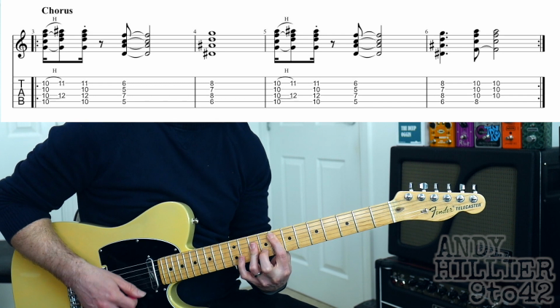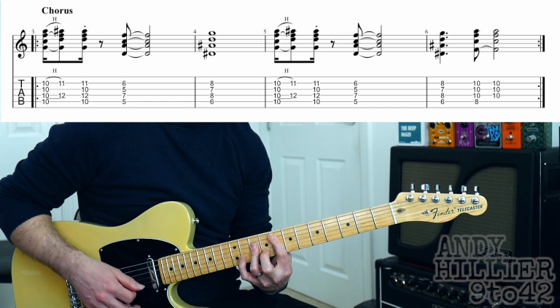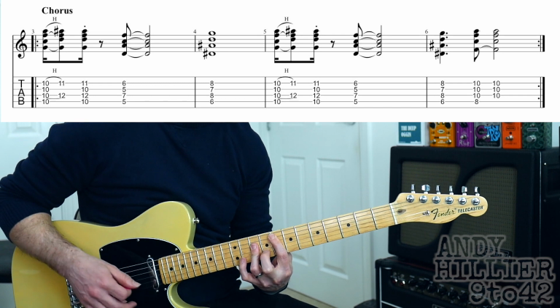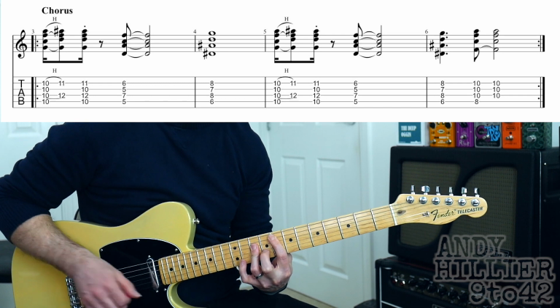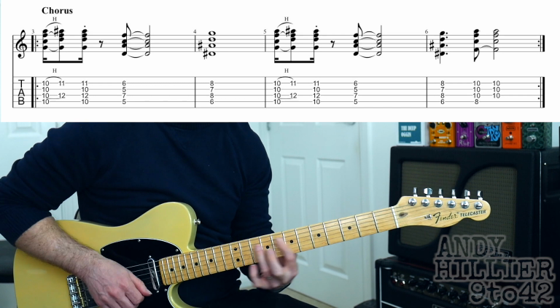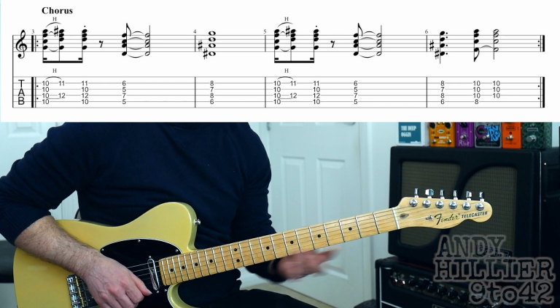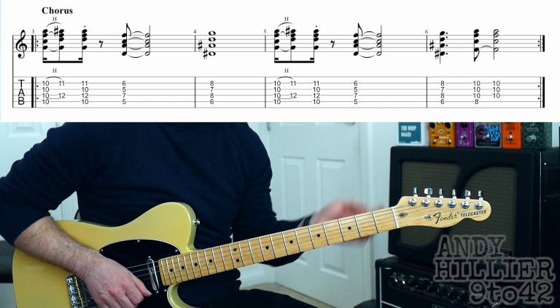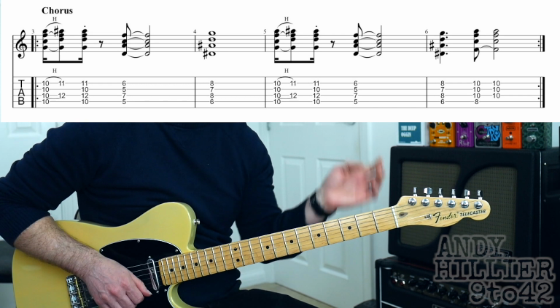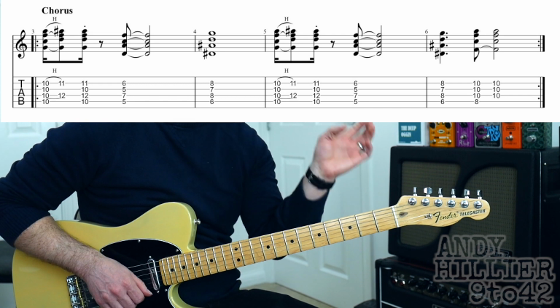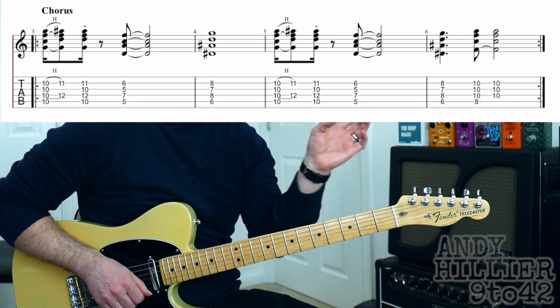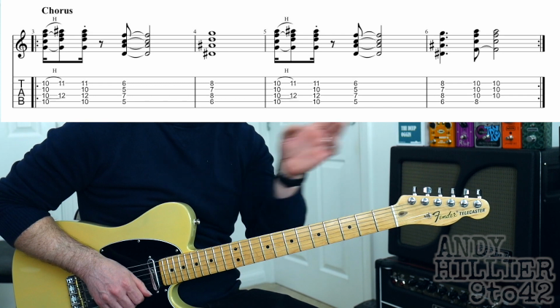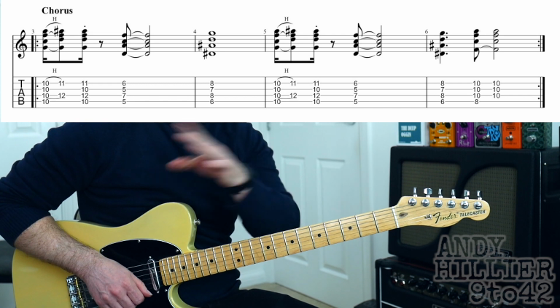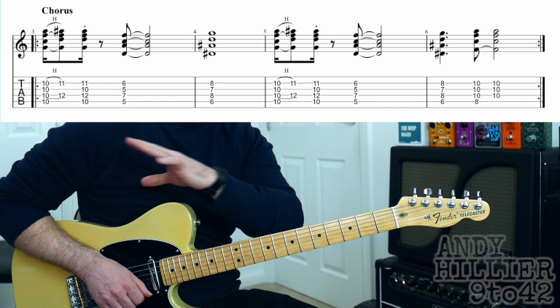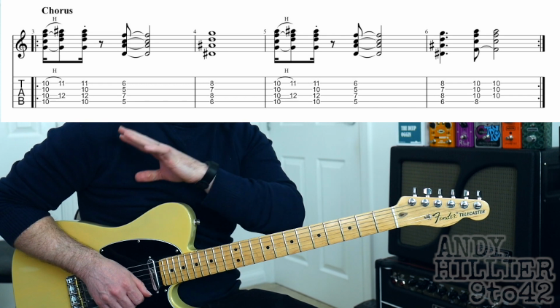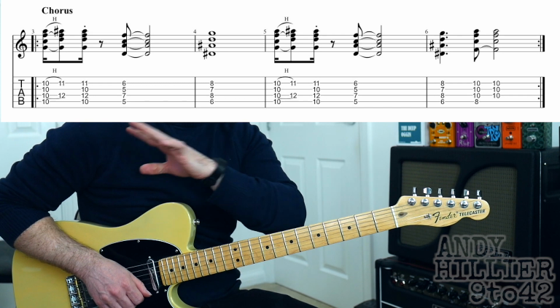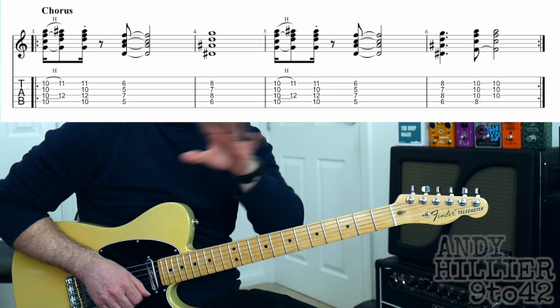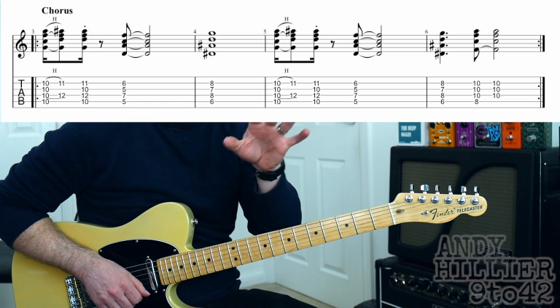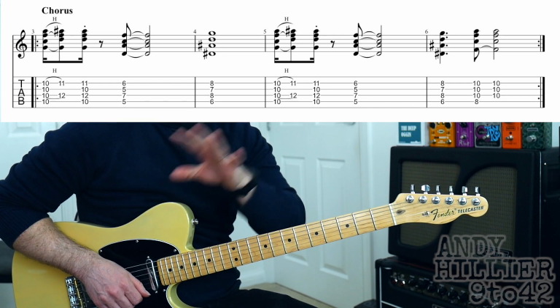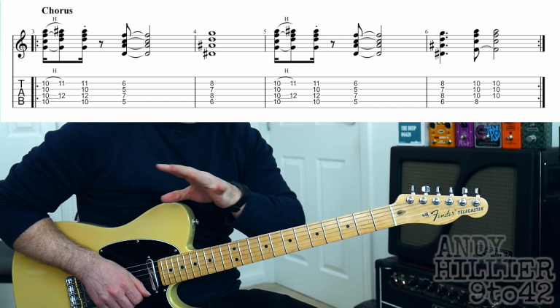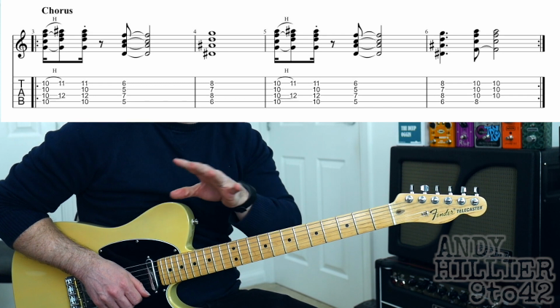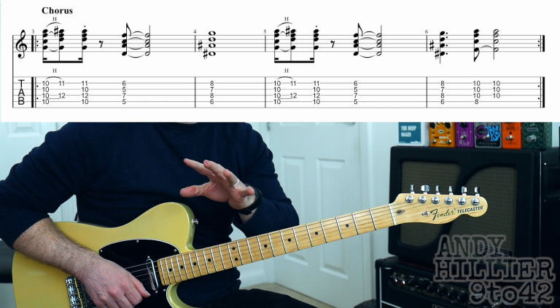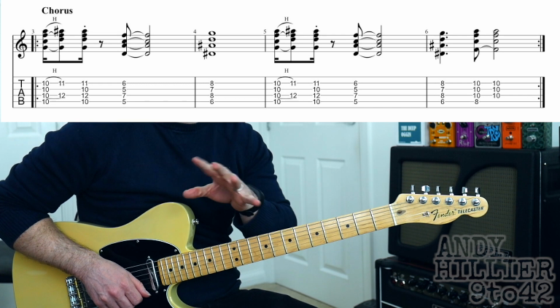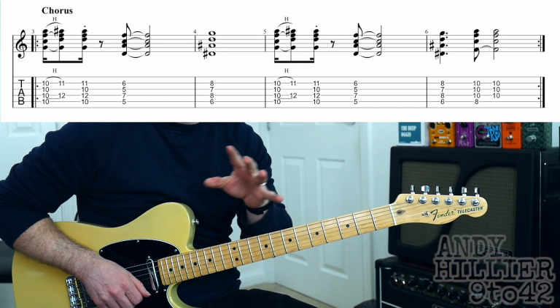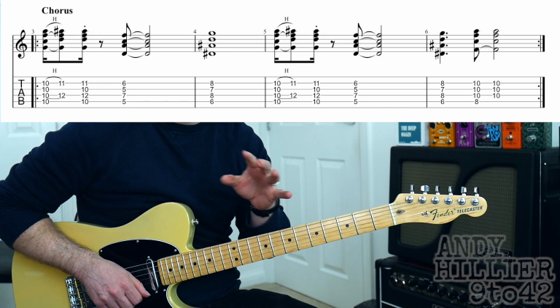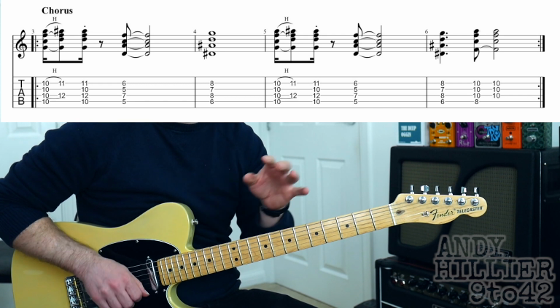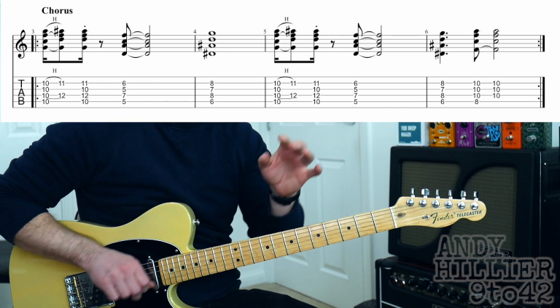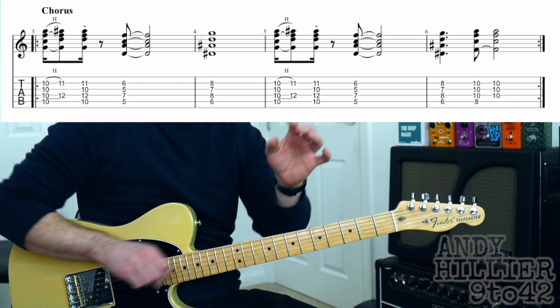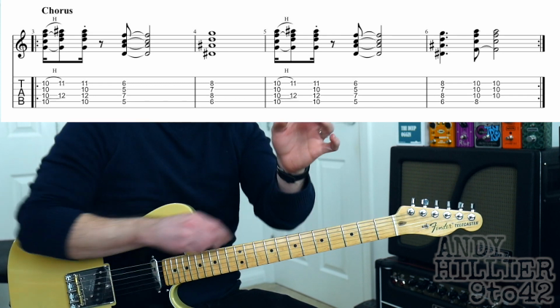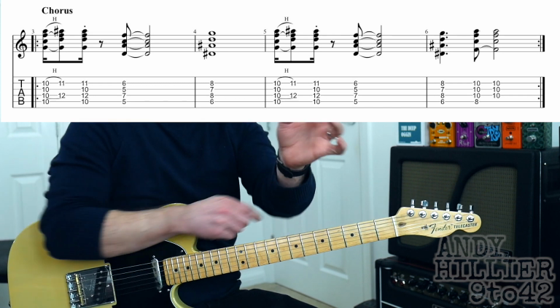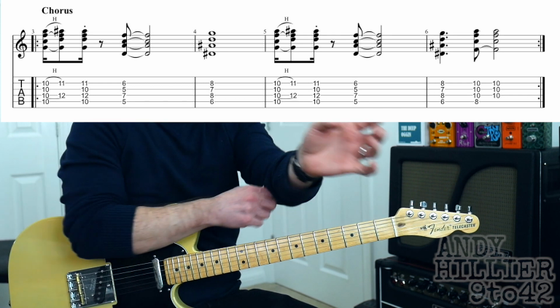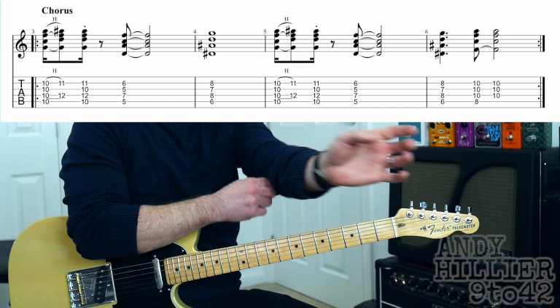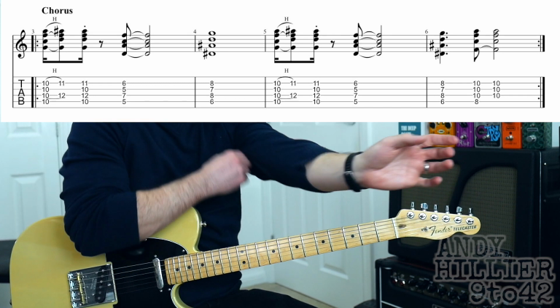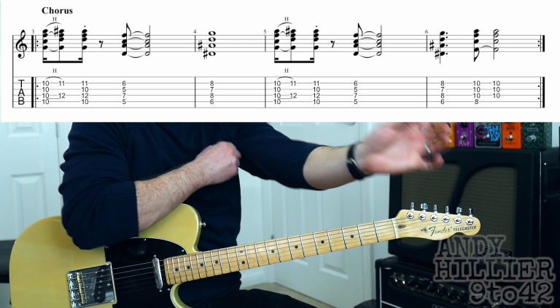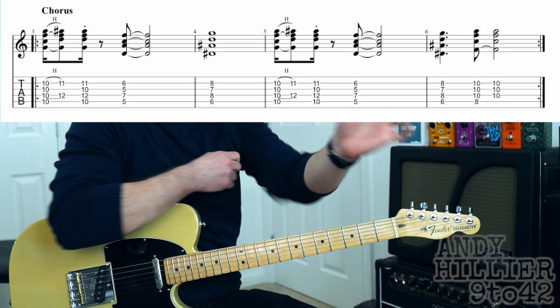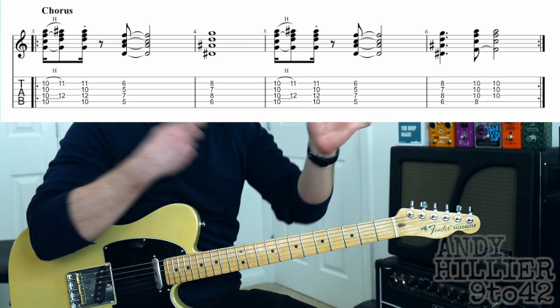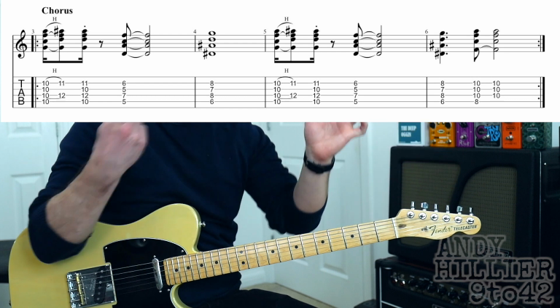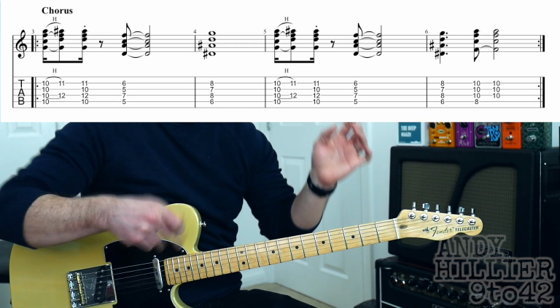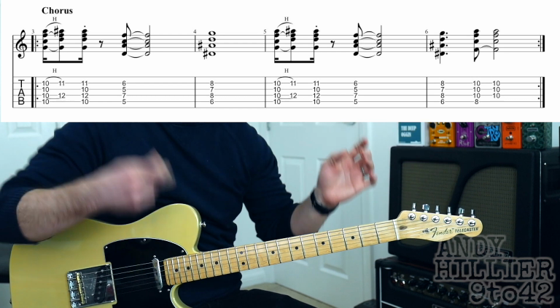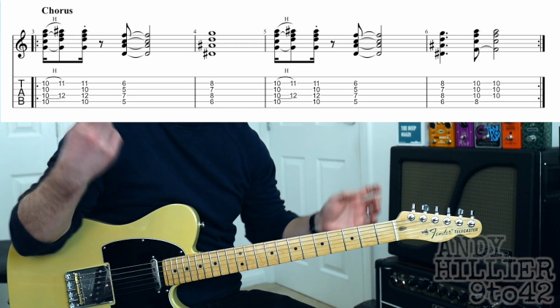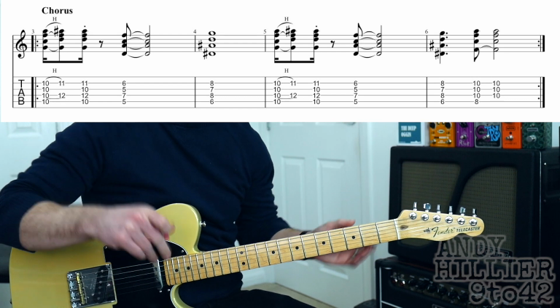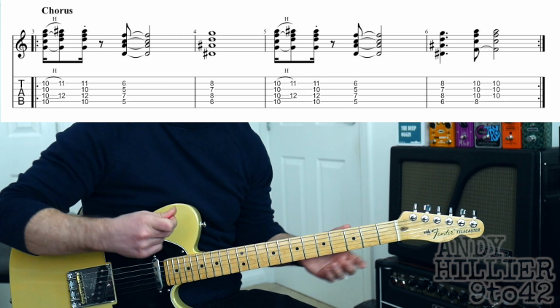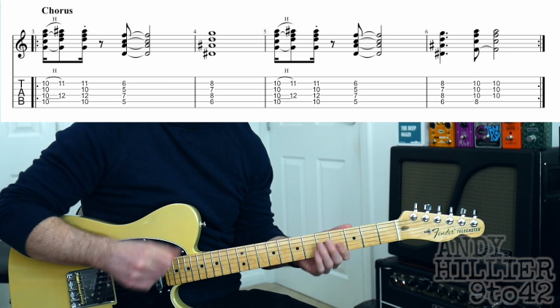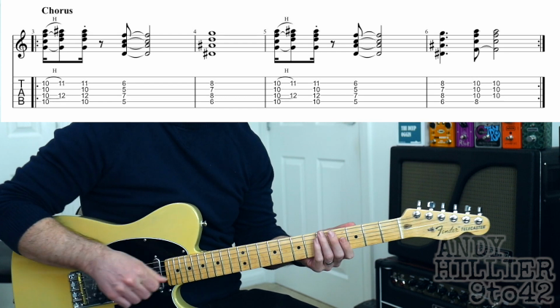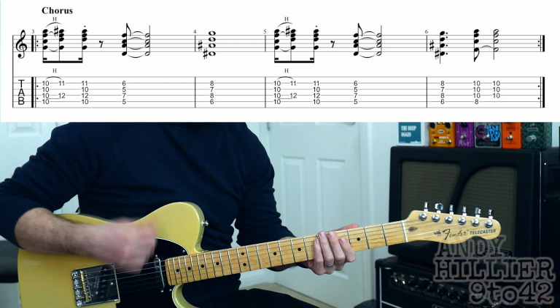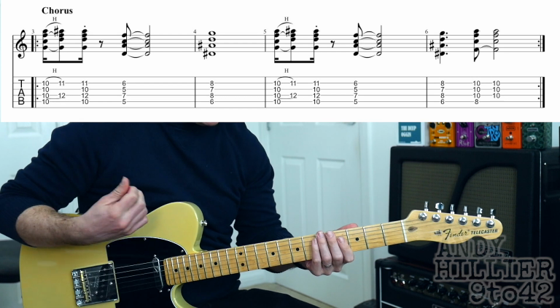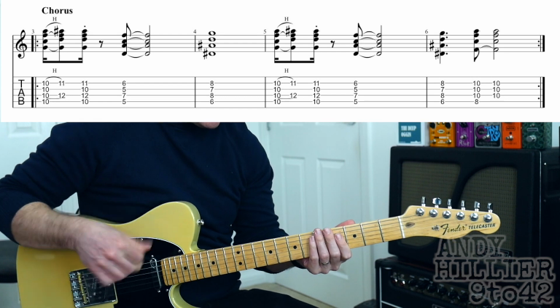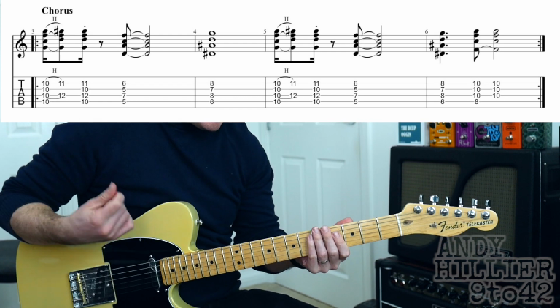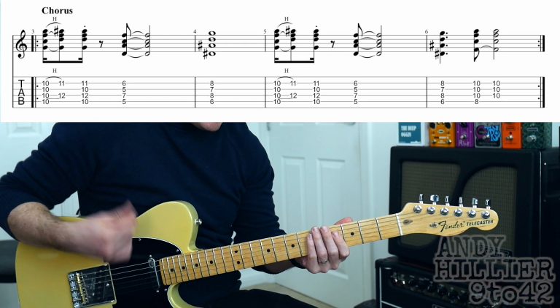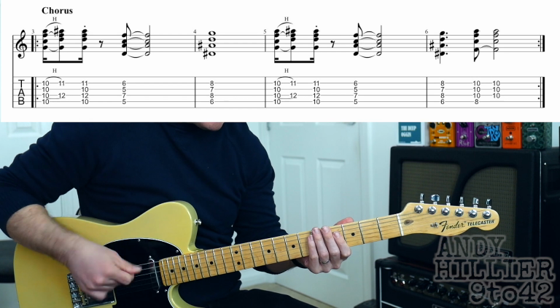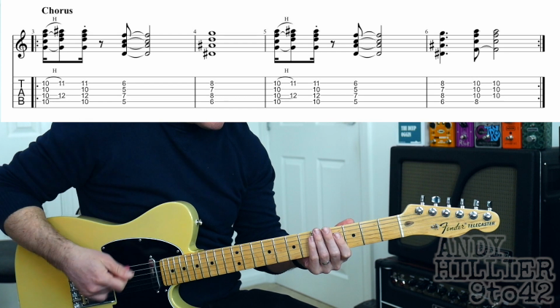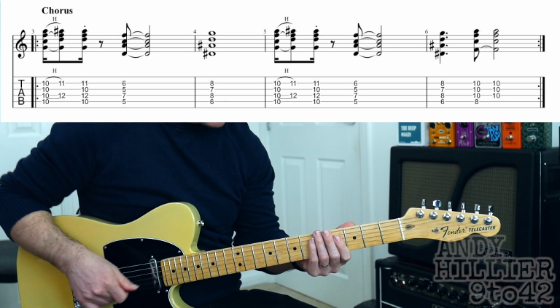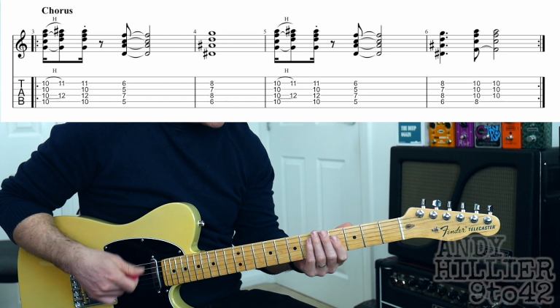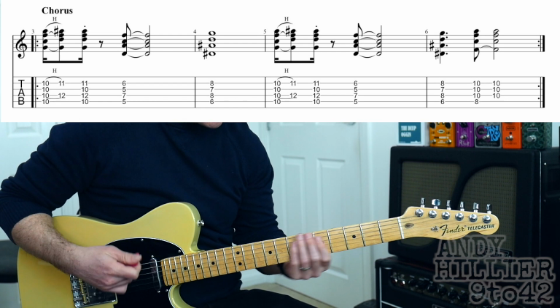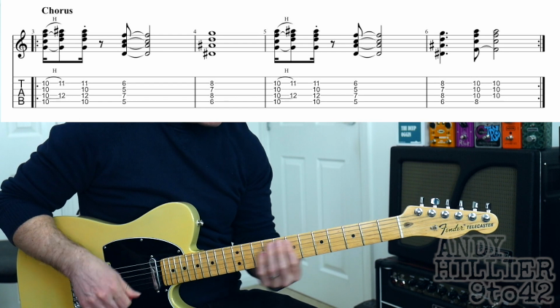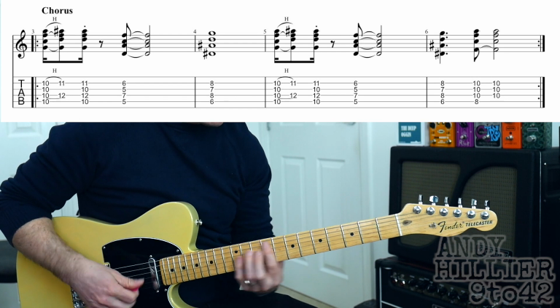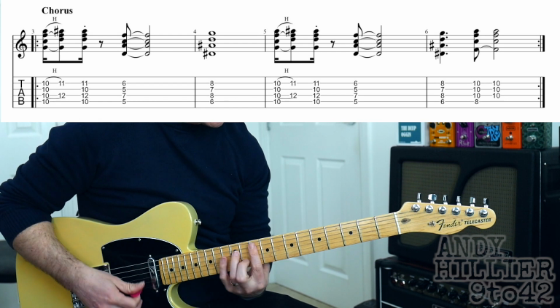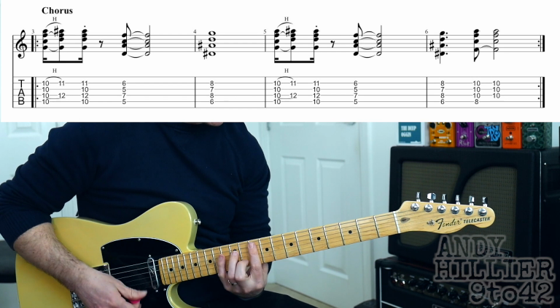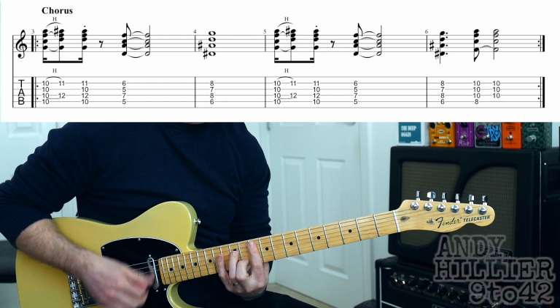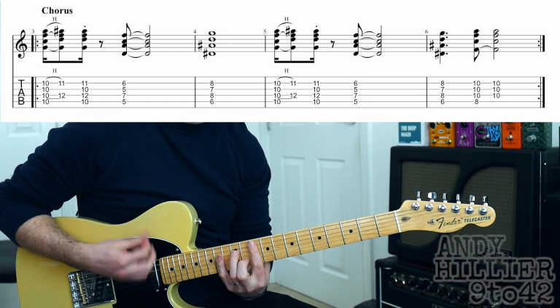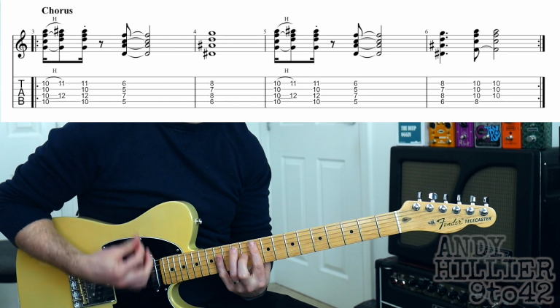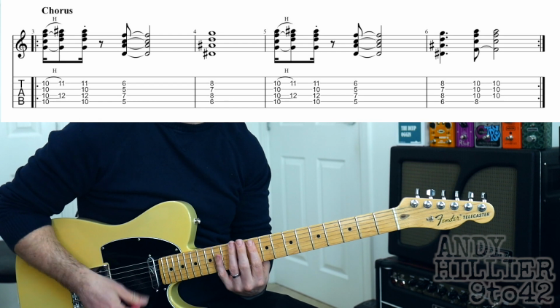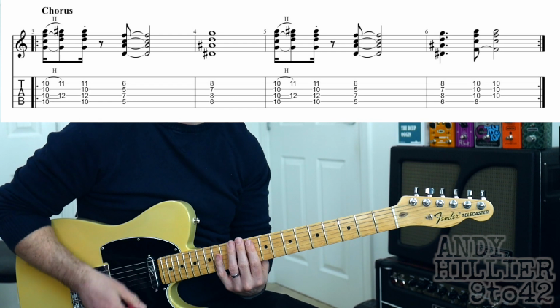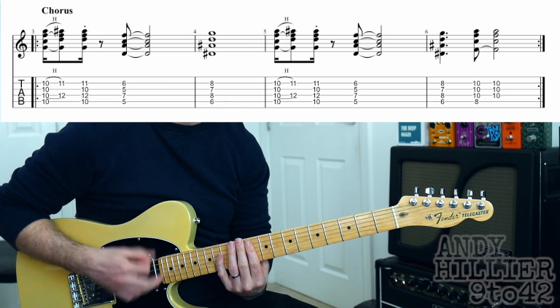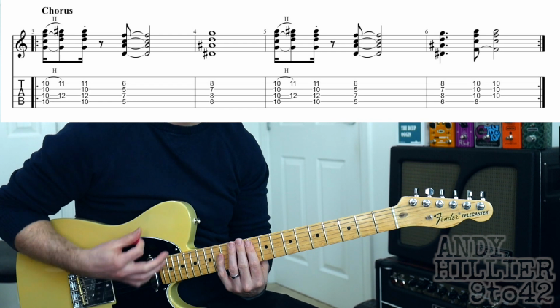That whole line repeats, and you can add in a few extra strums to get a fuller sound.